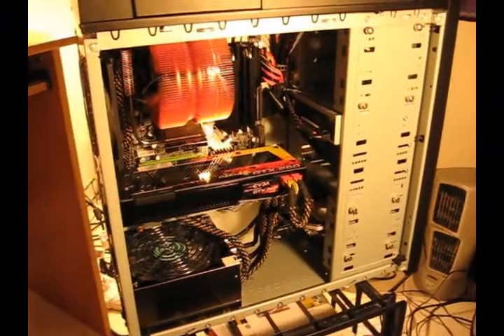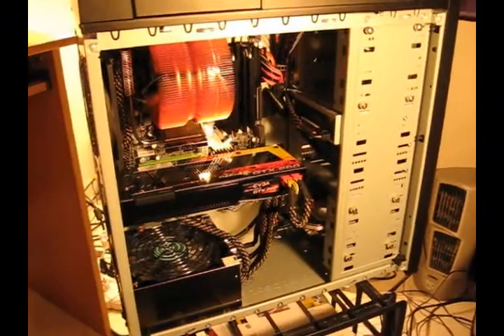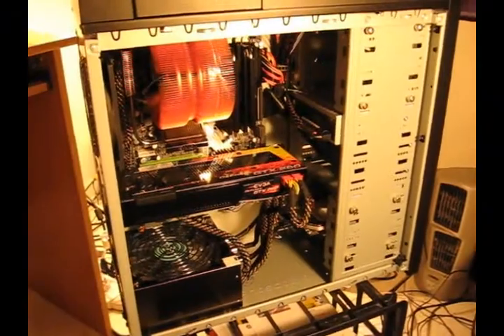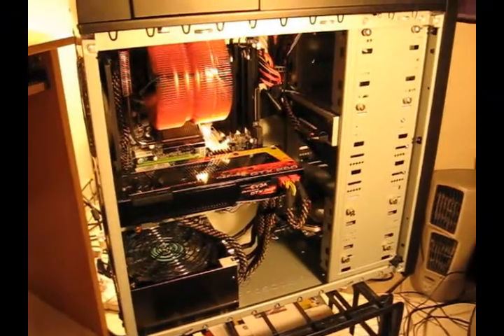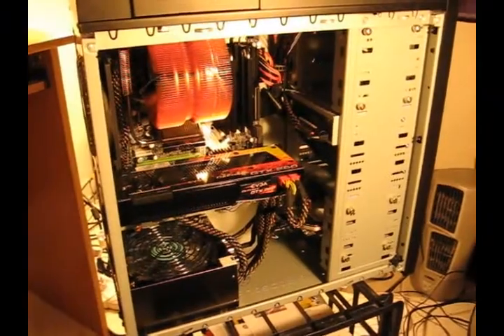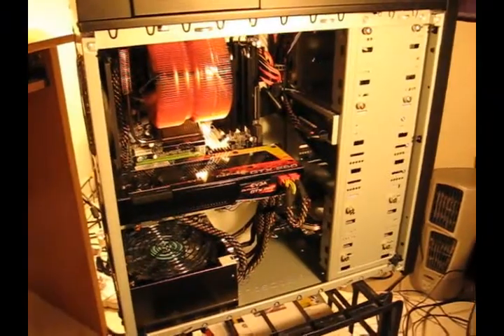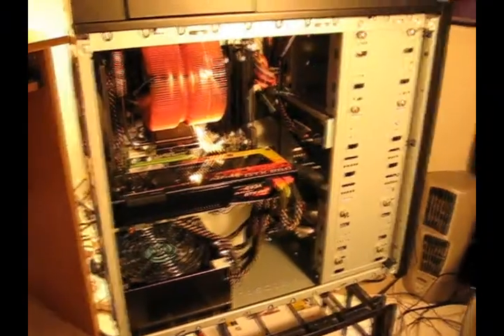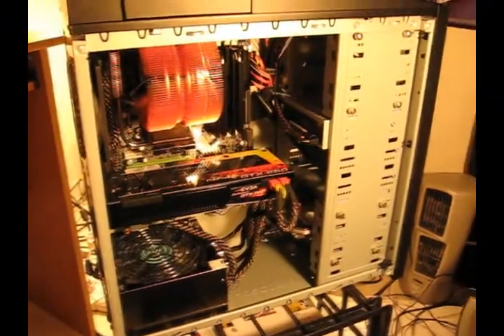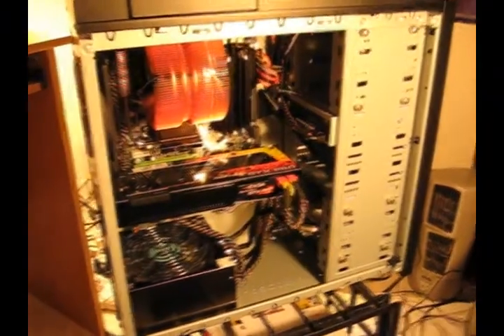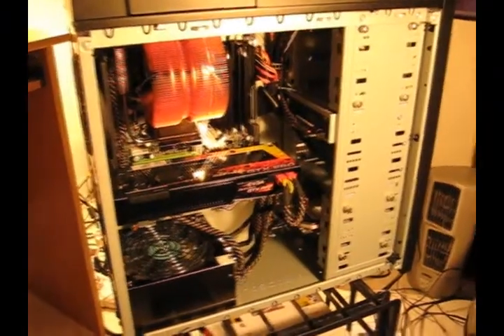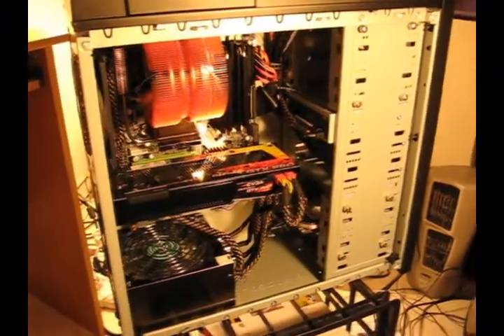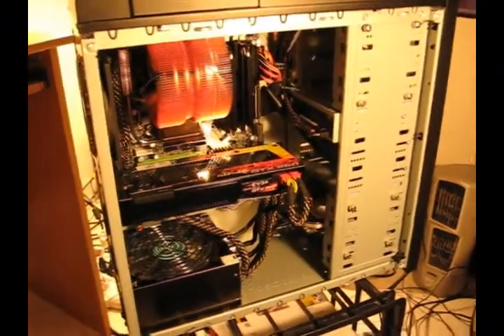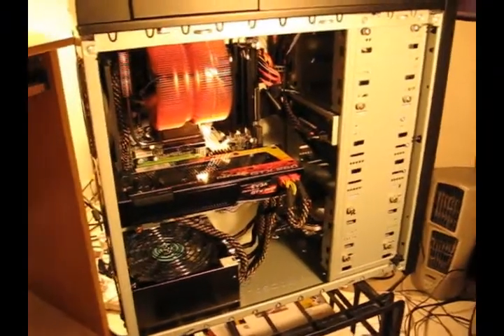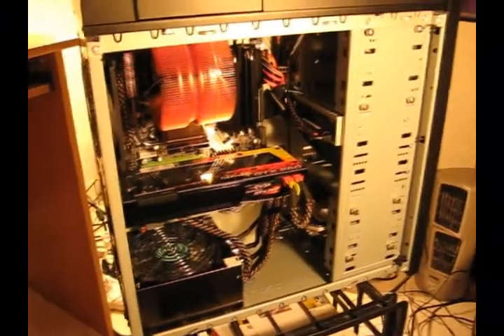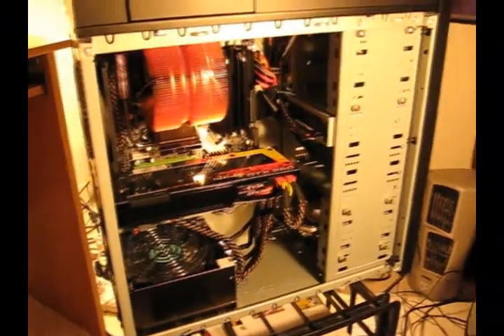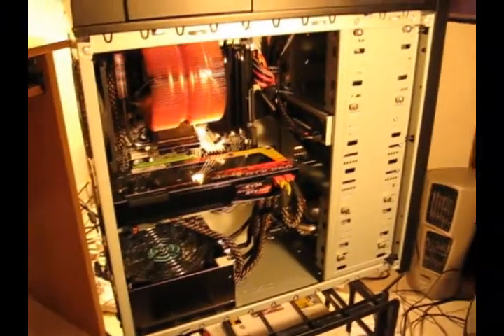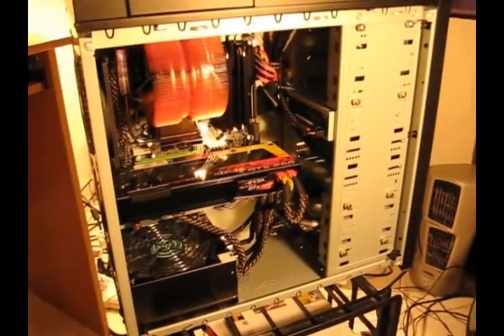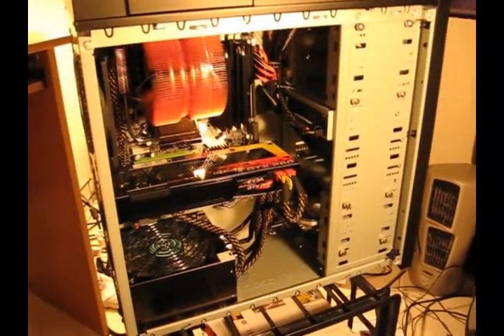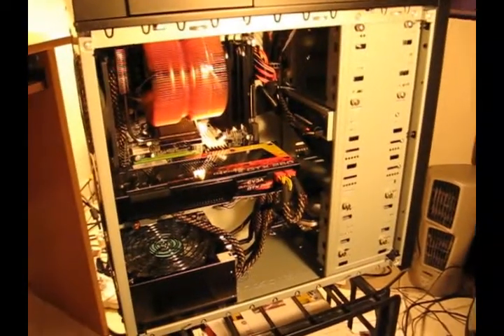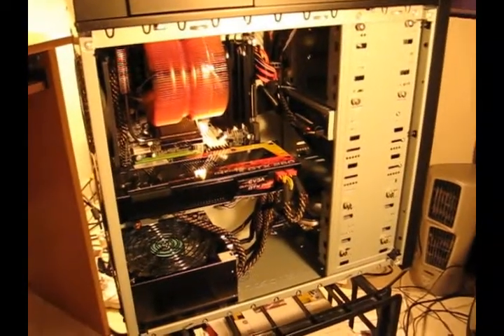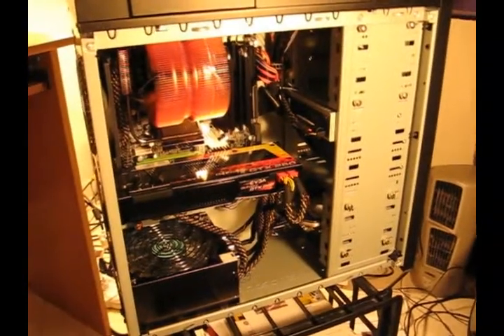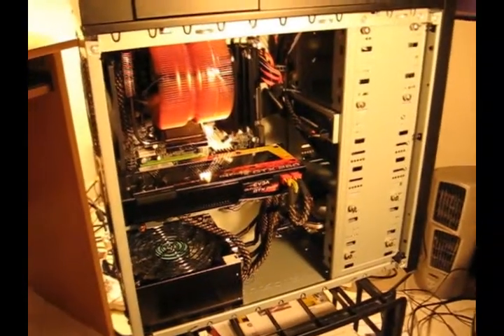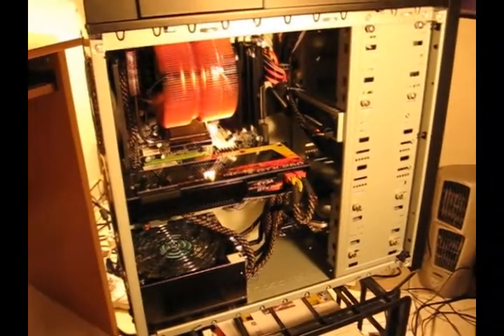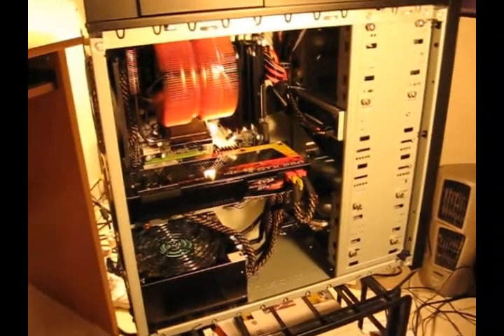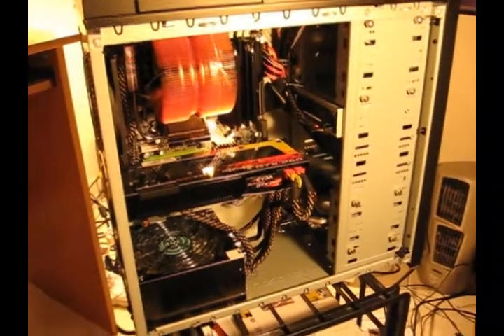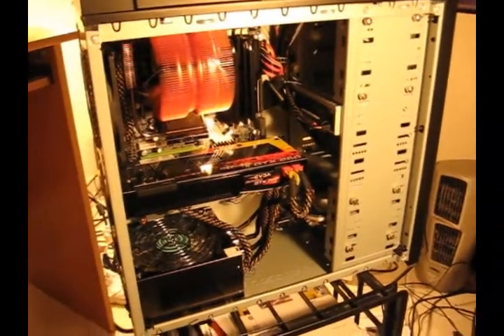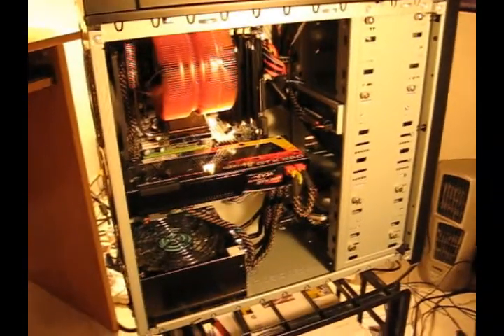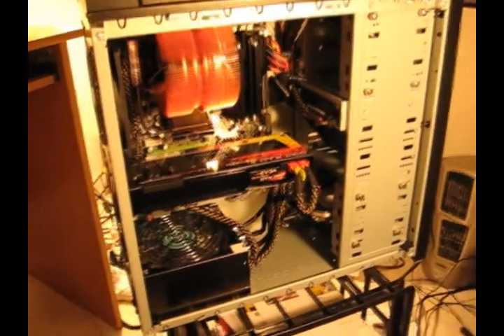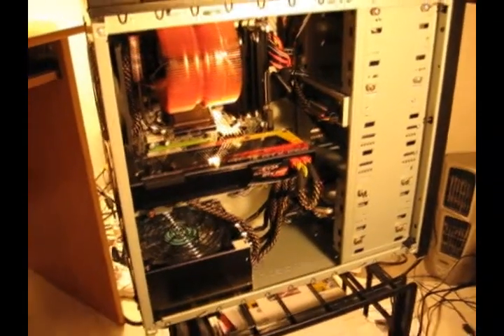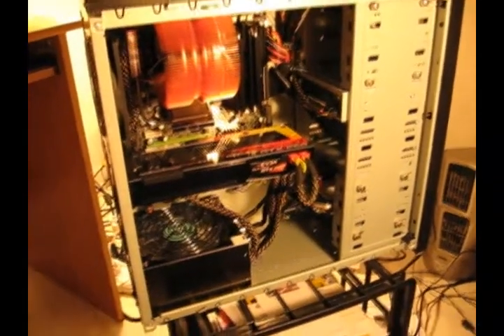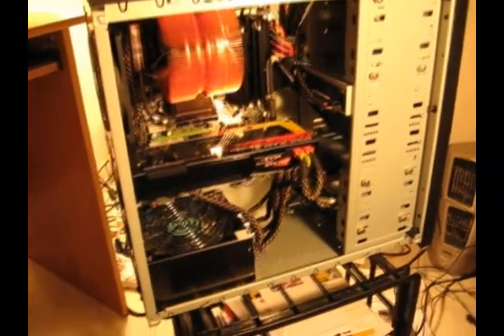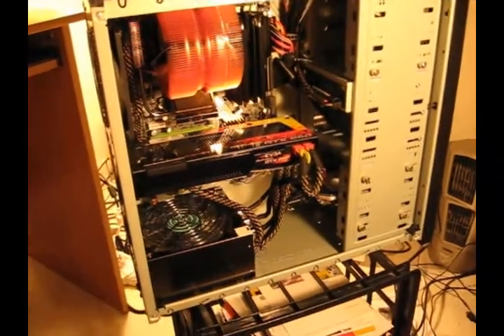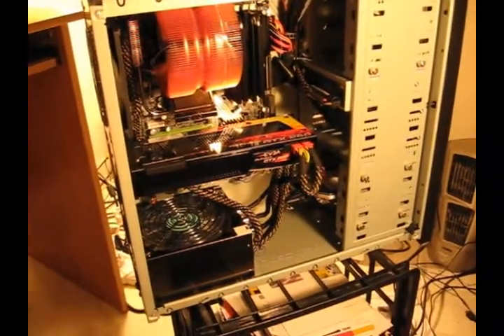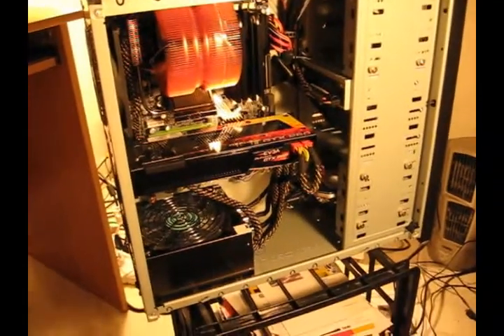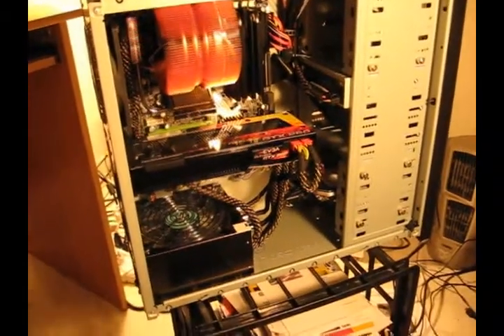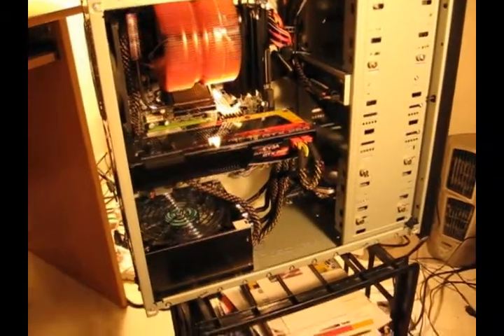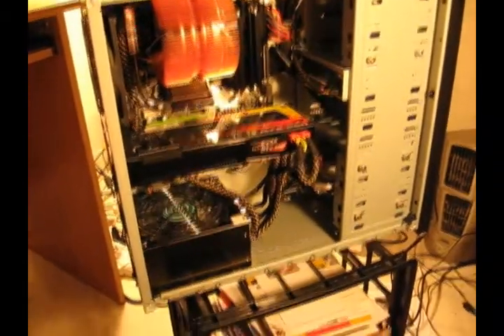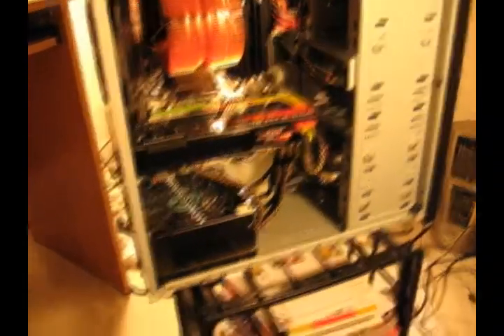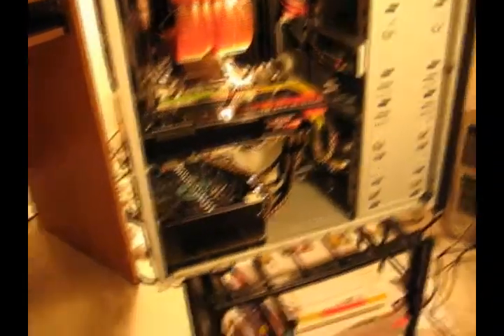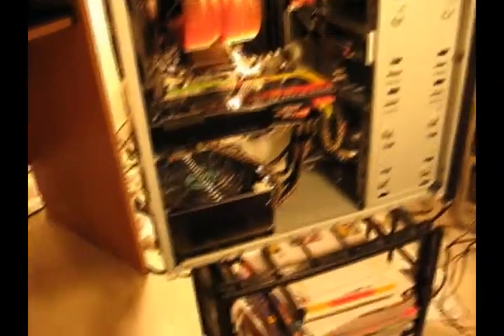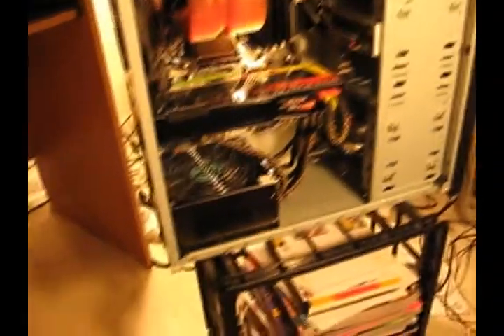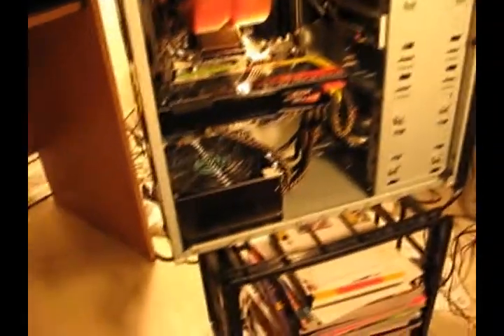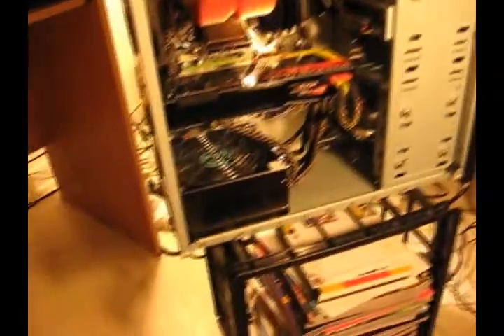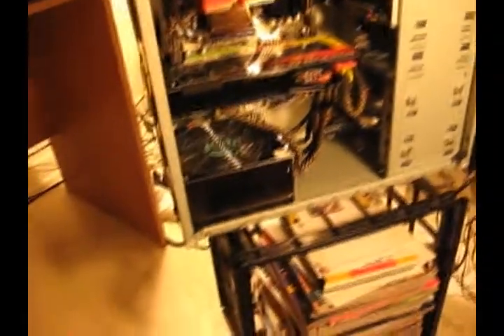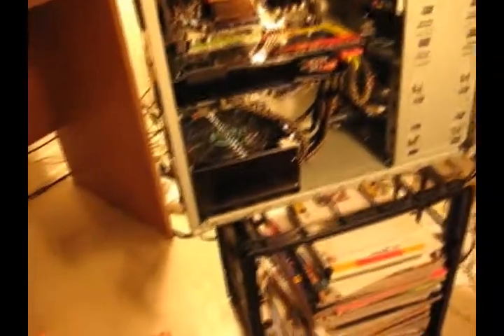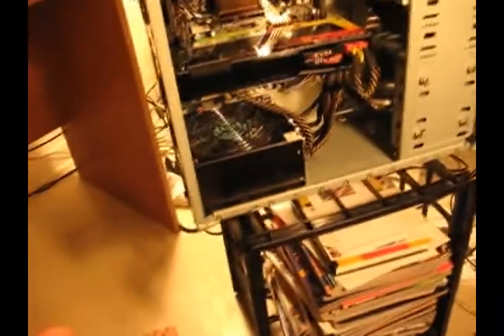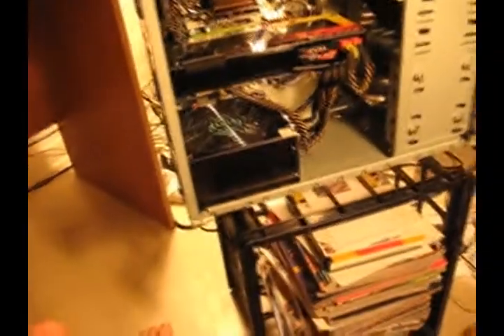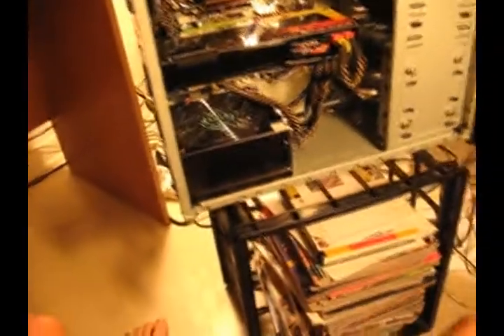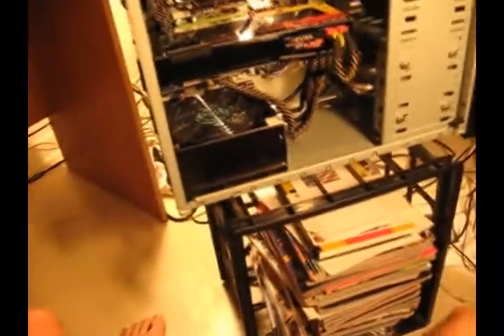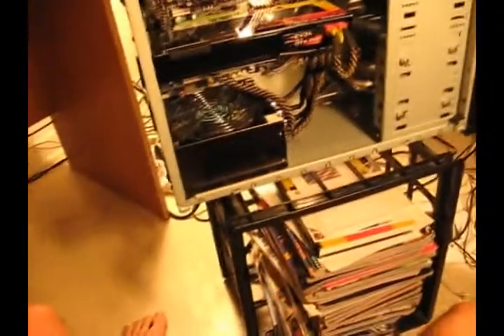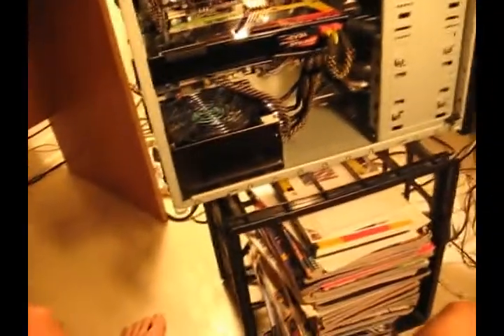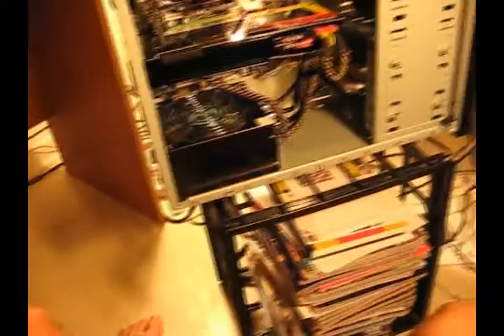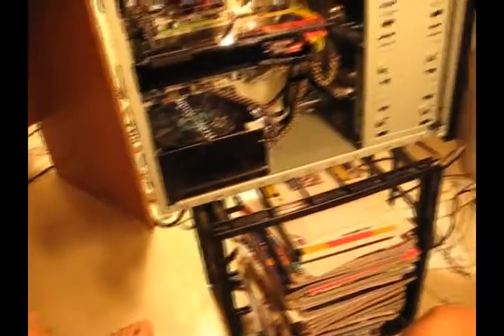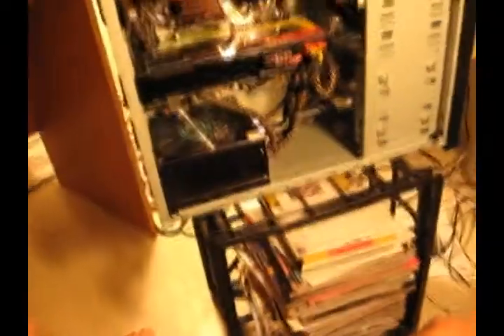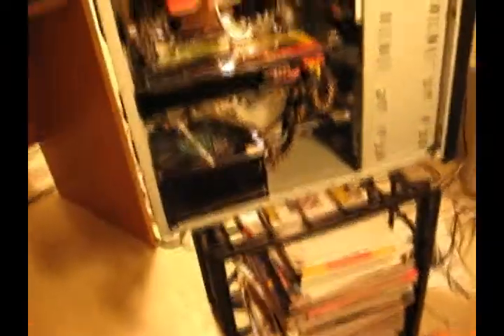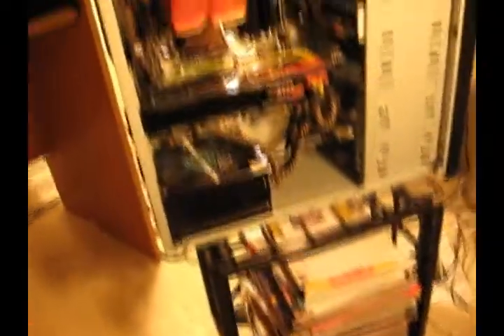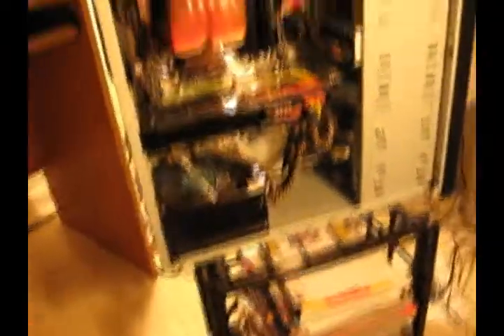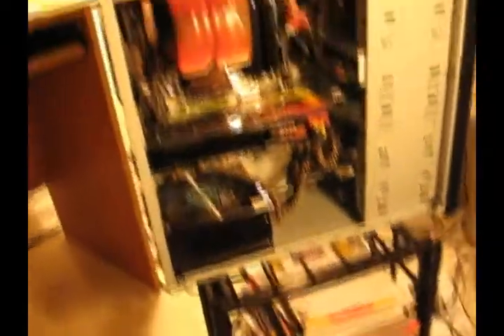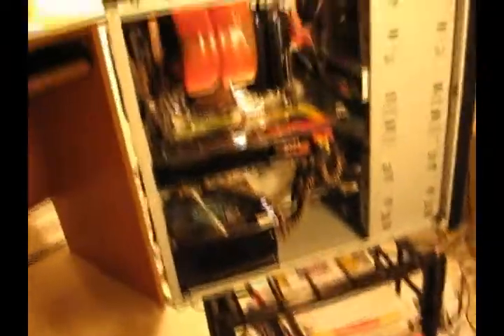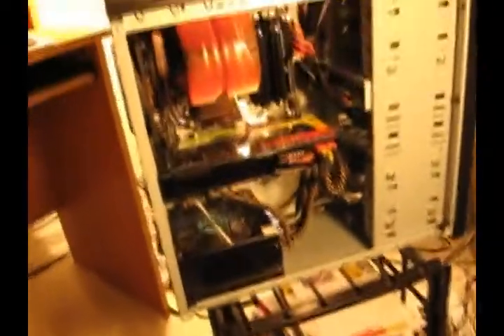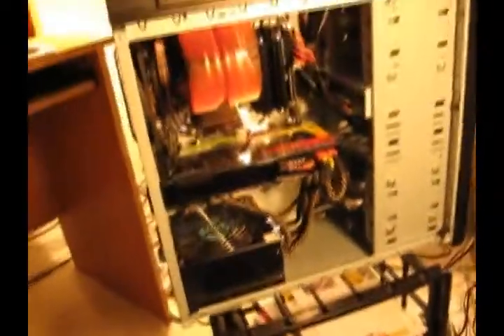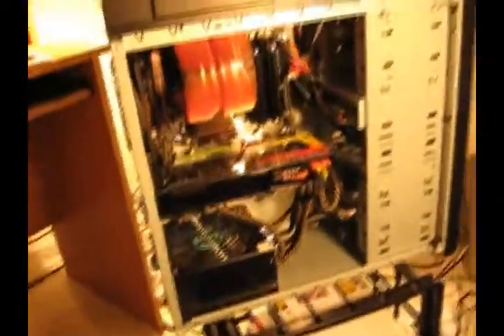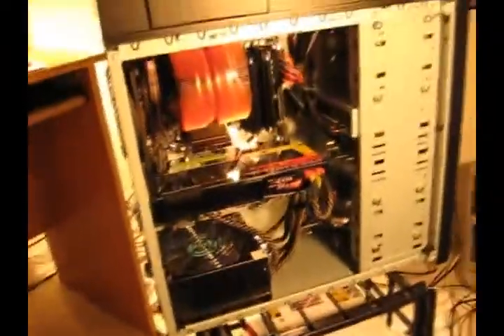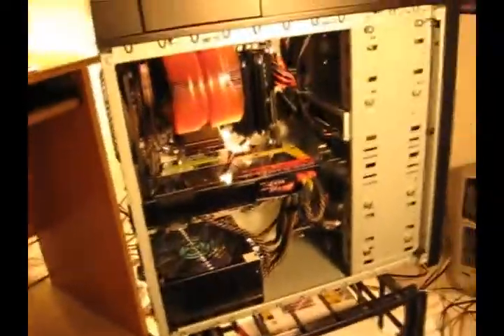The case is now done. I'm just going to go around and show you what everything looks like up close on the inside.